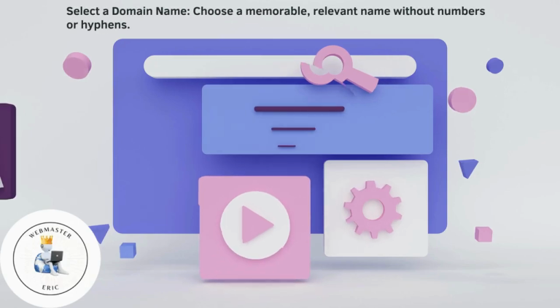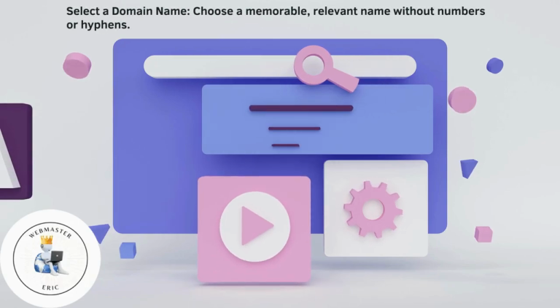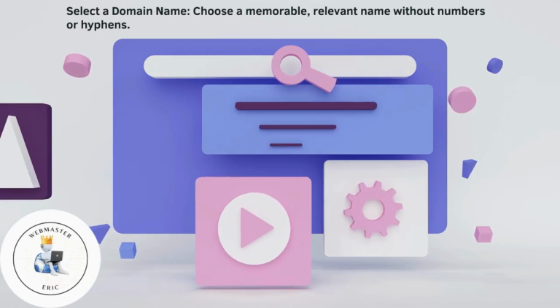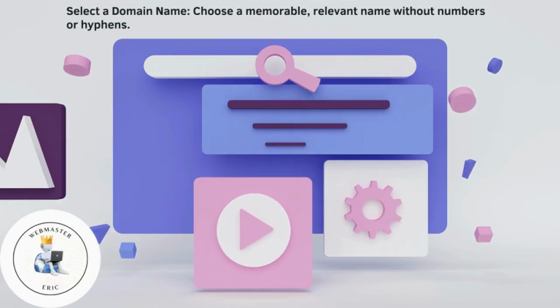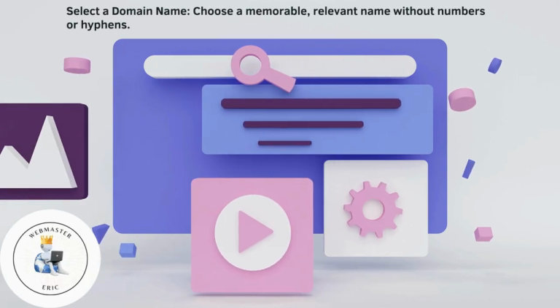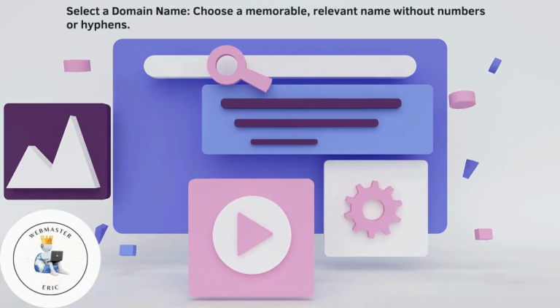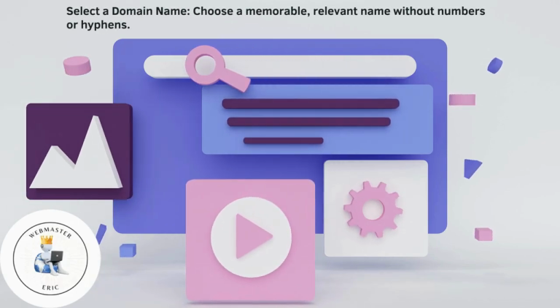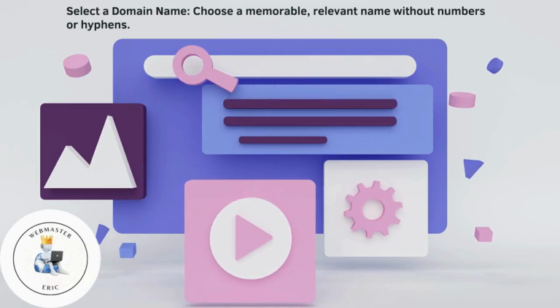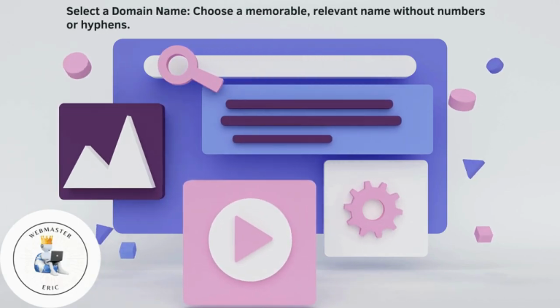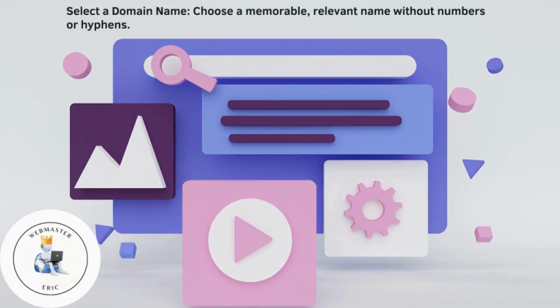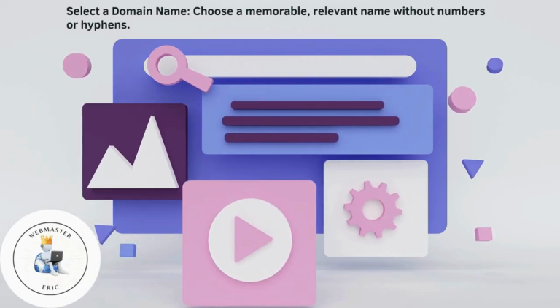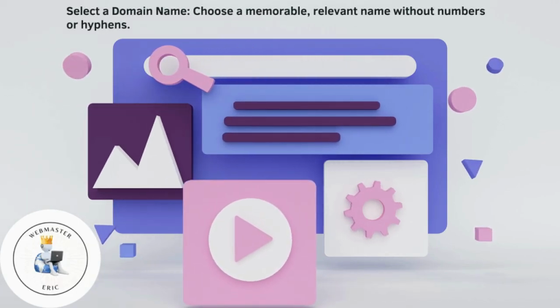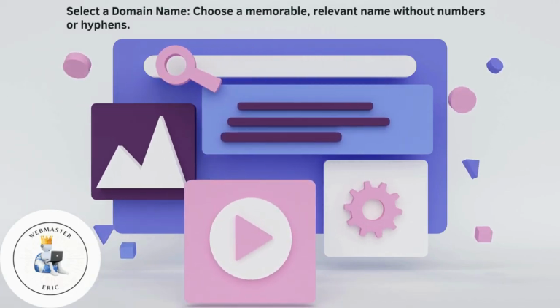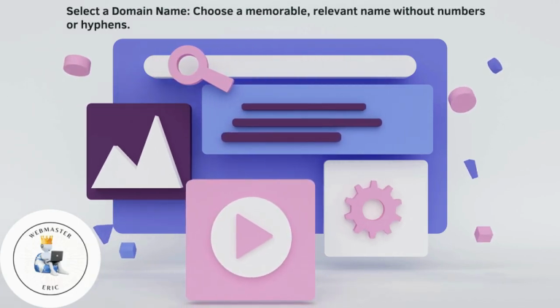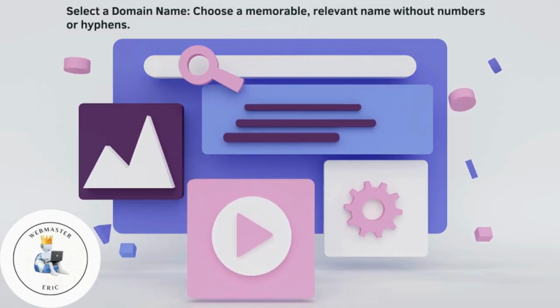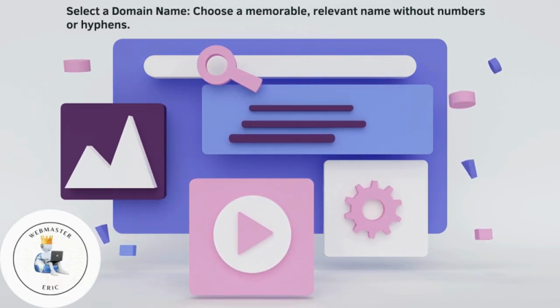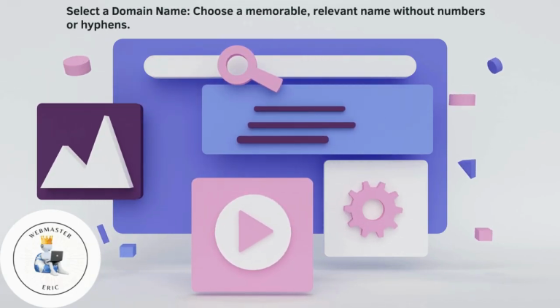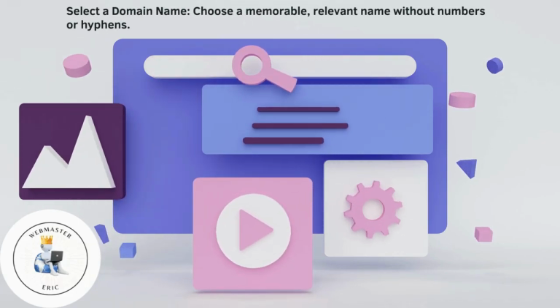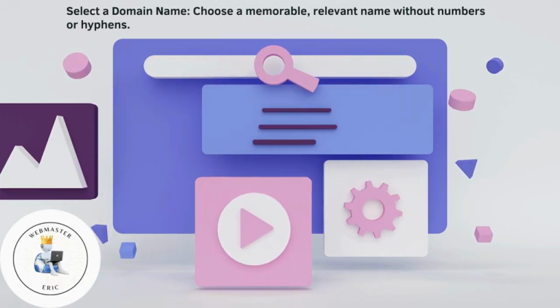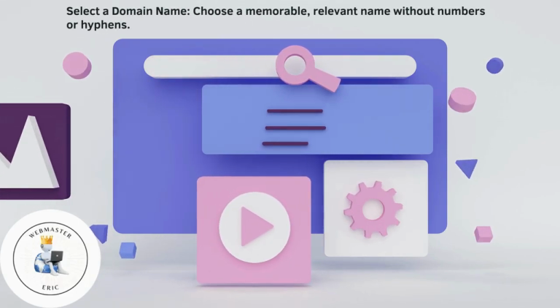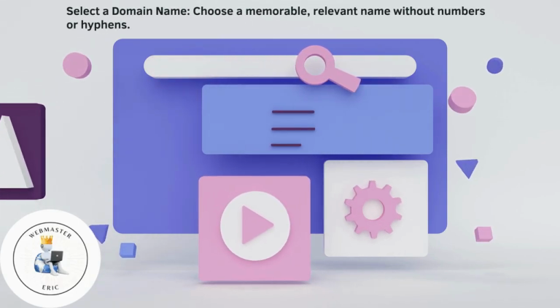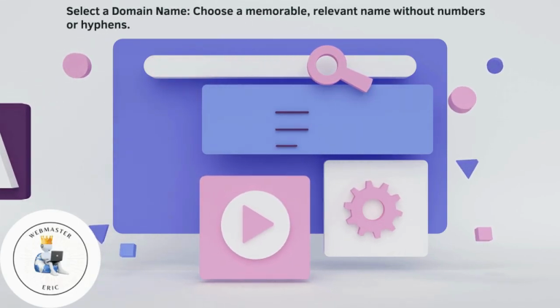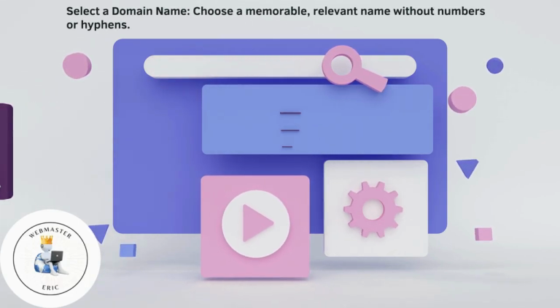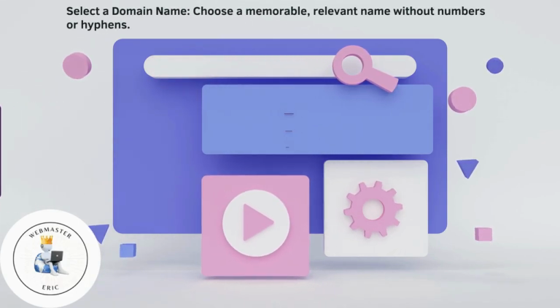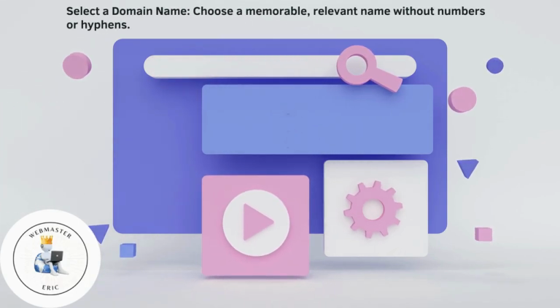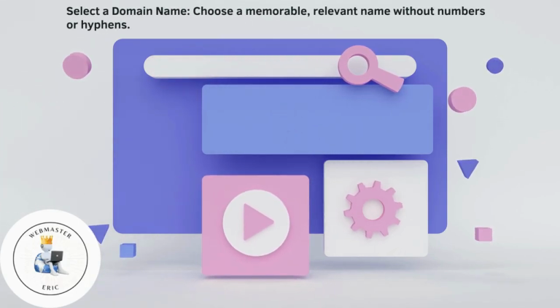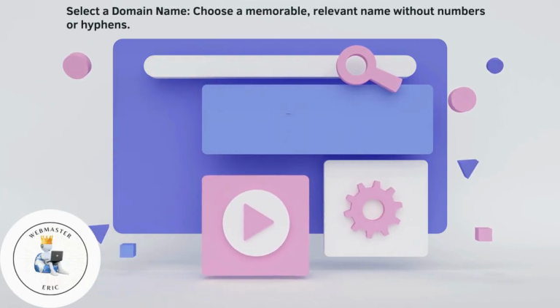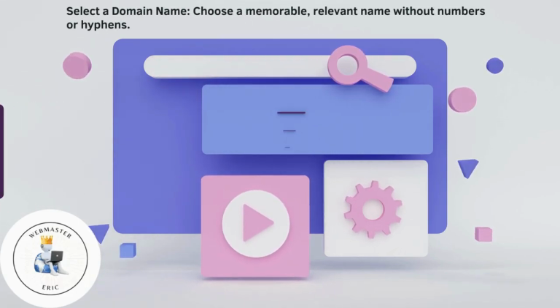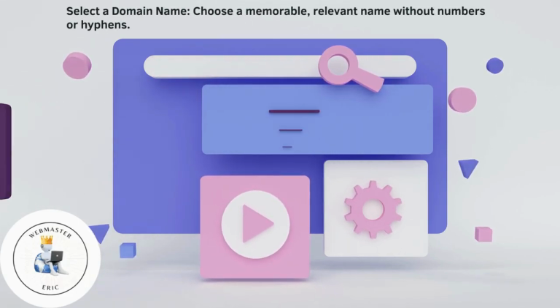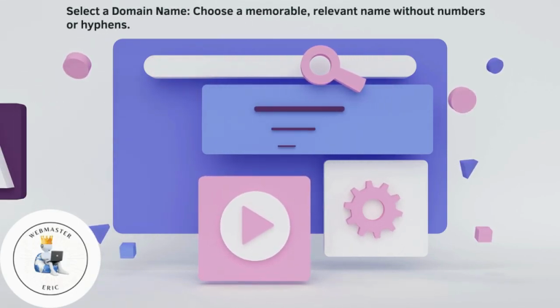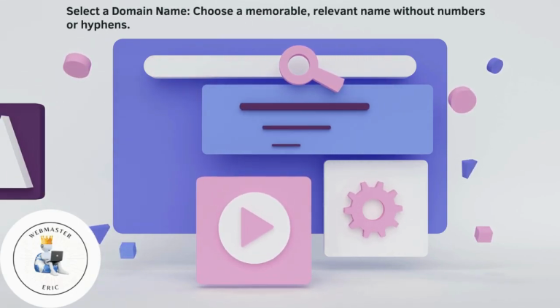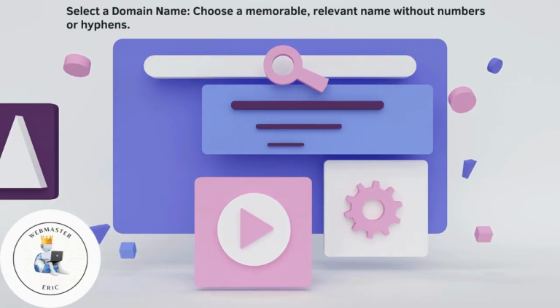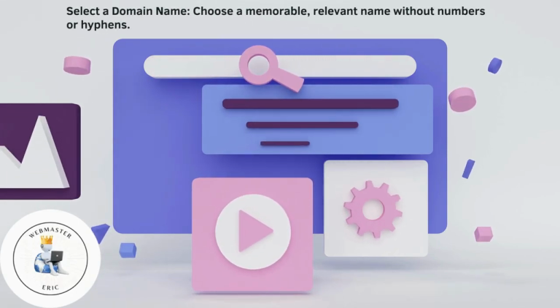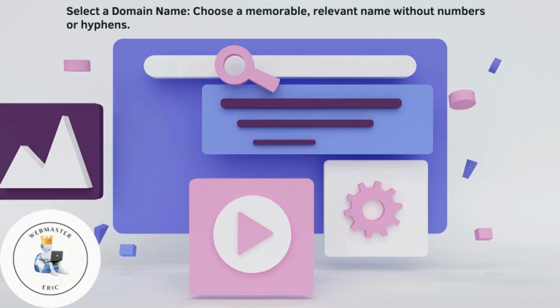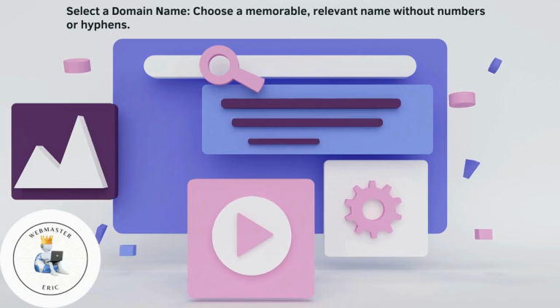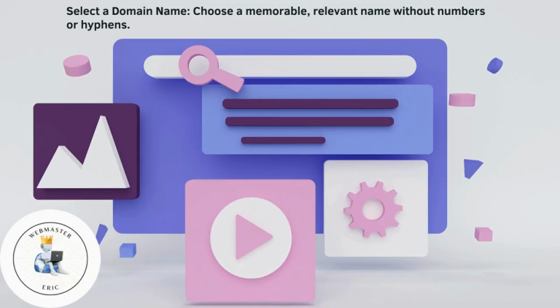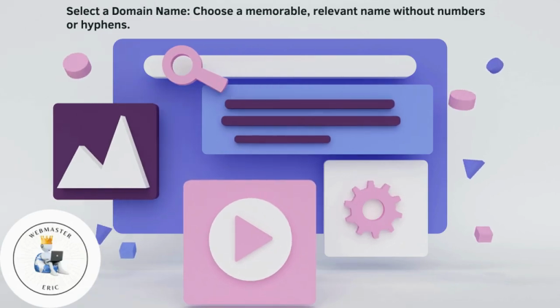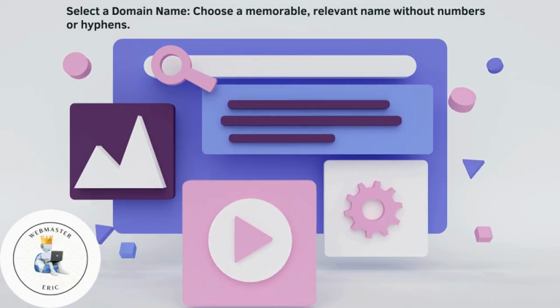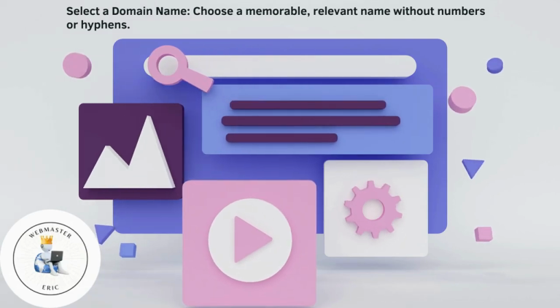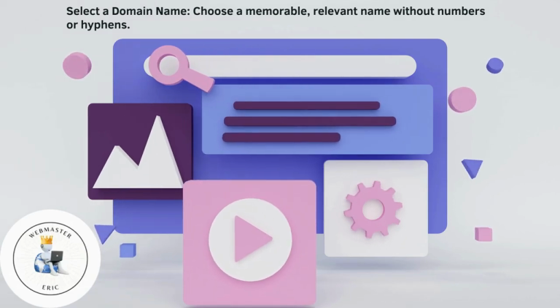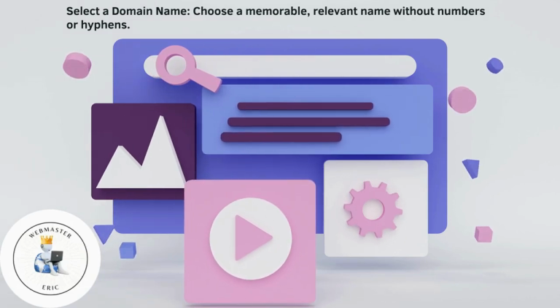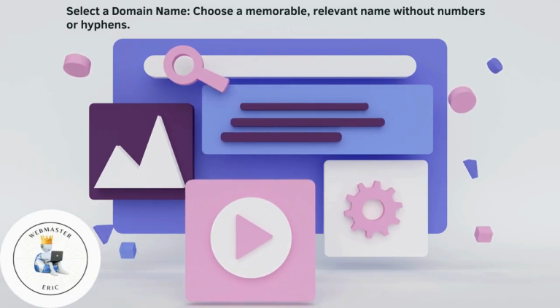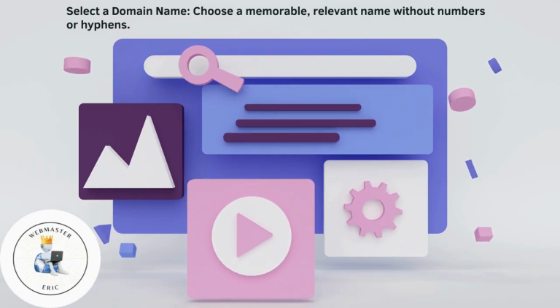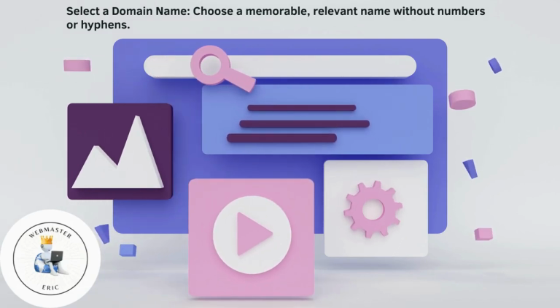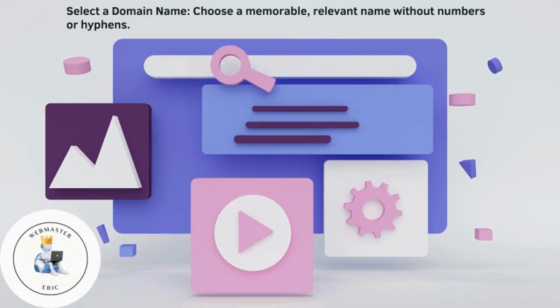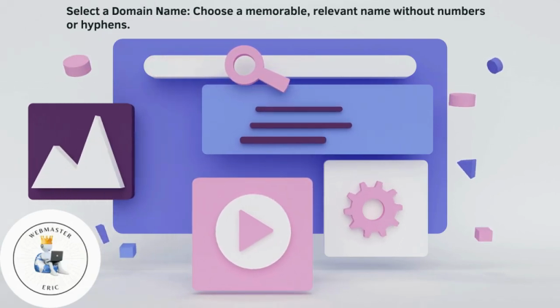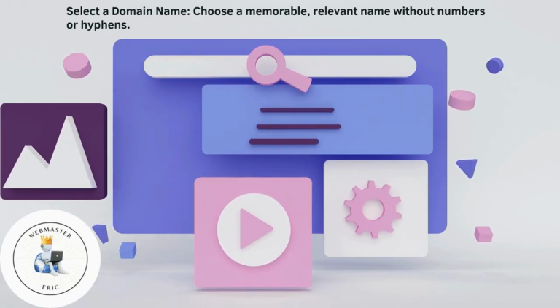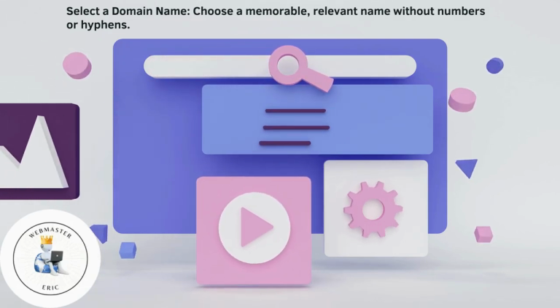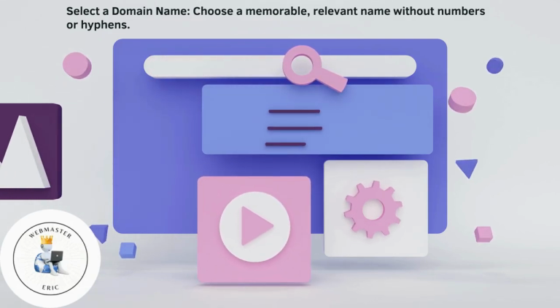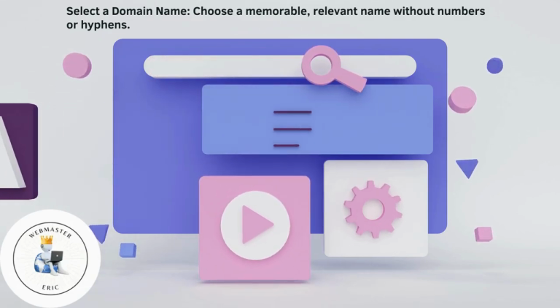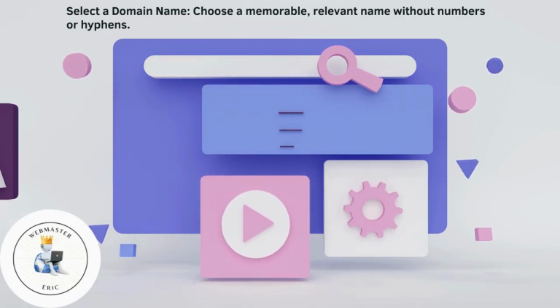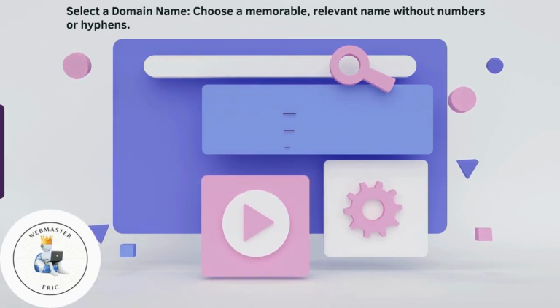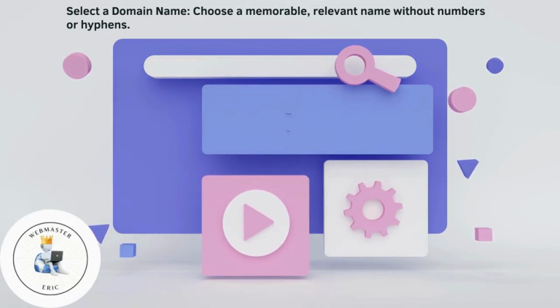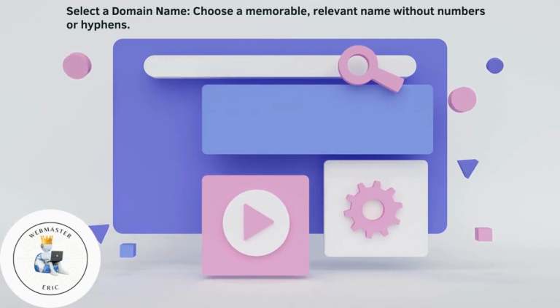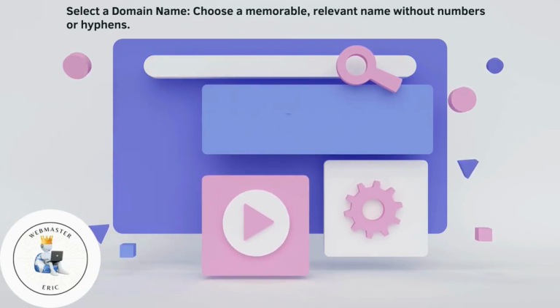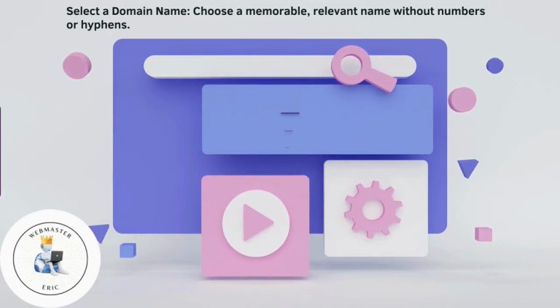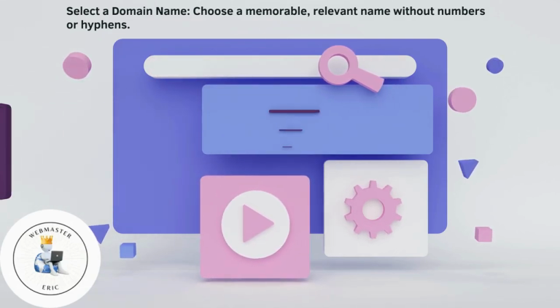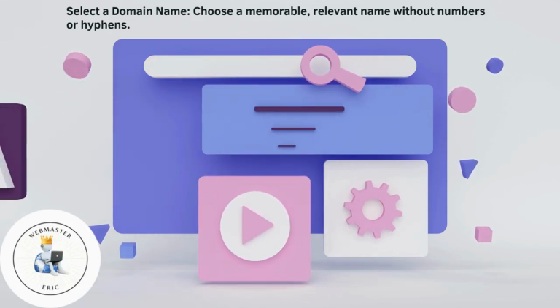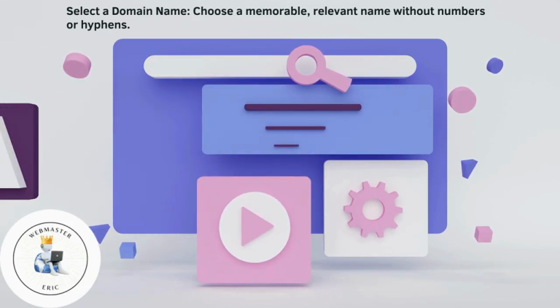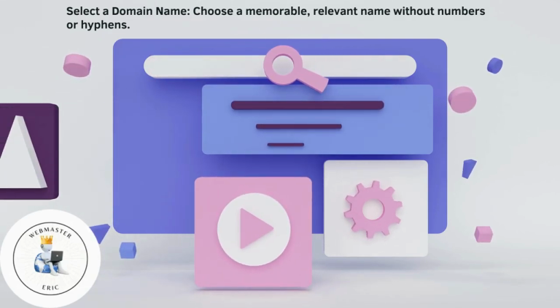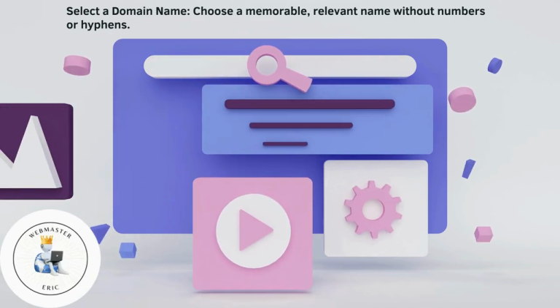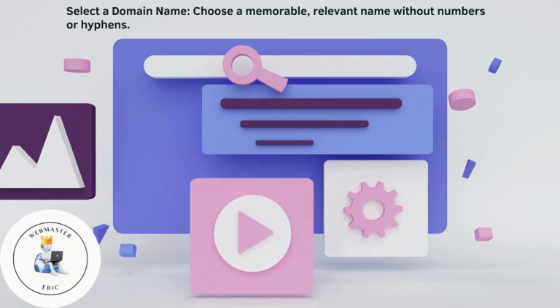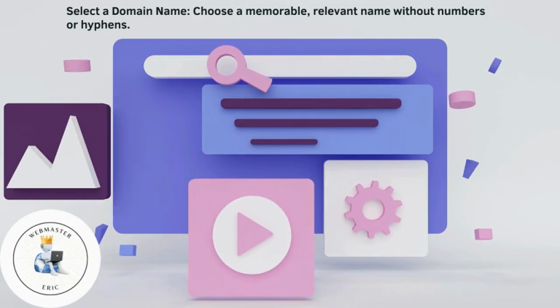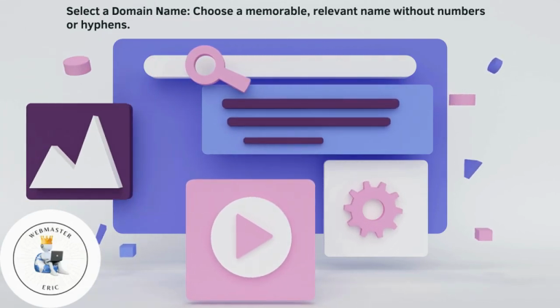Select a domain name. Choose a memorable, relevant name without numbers or hyphens.